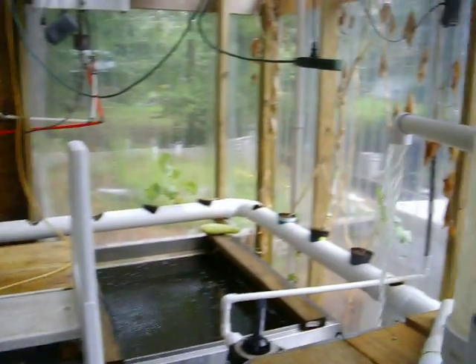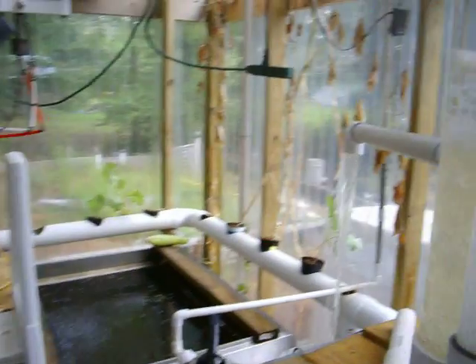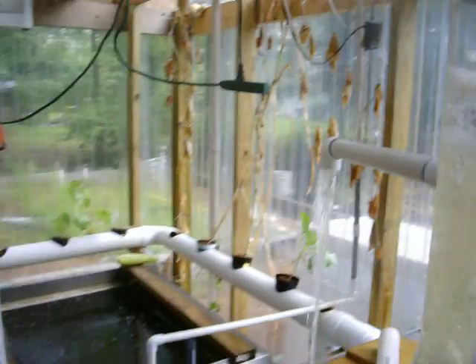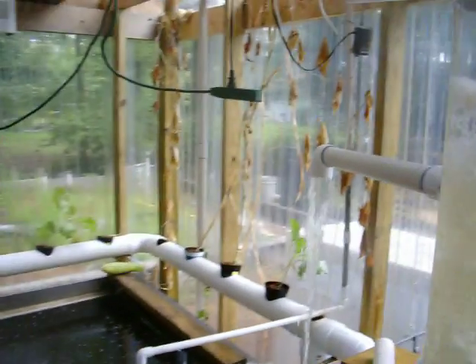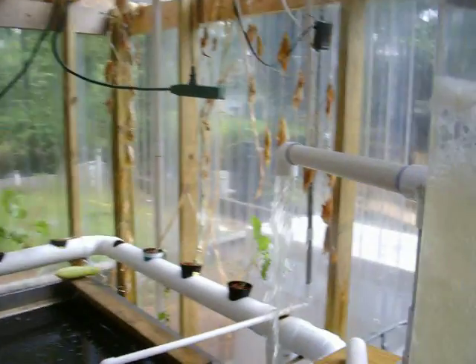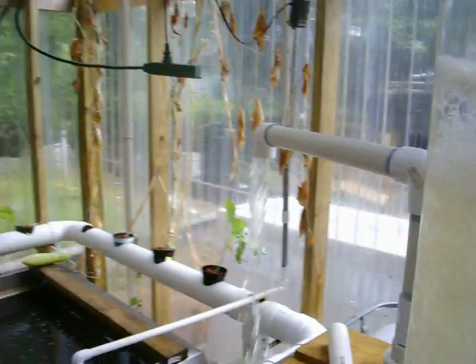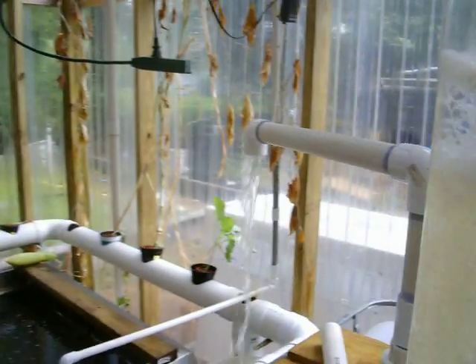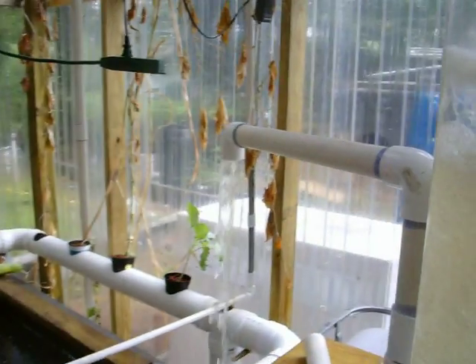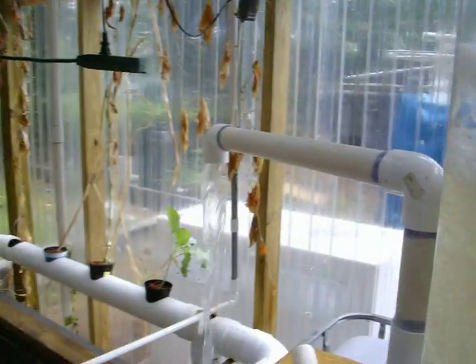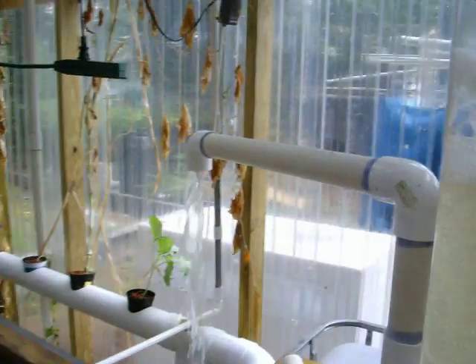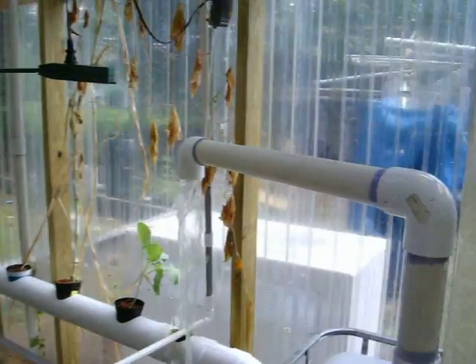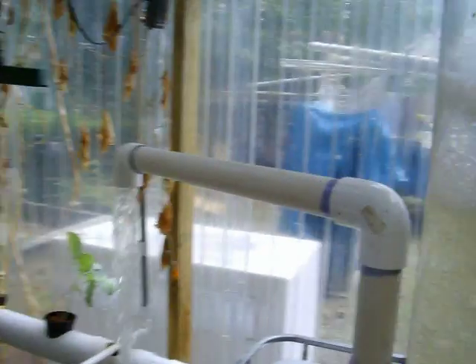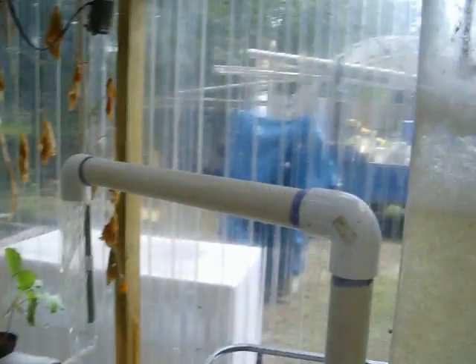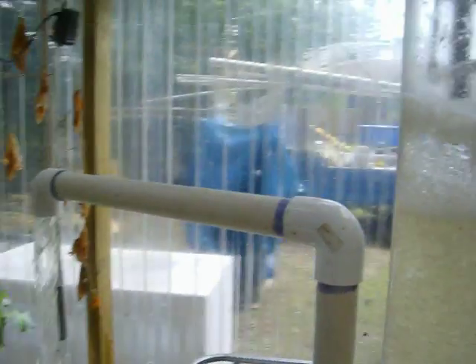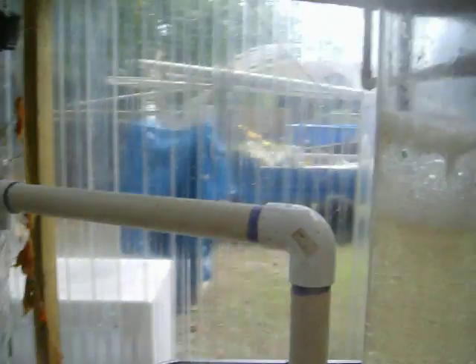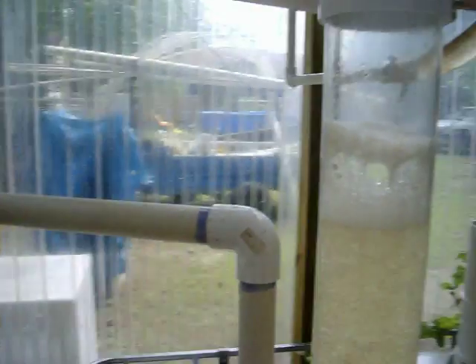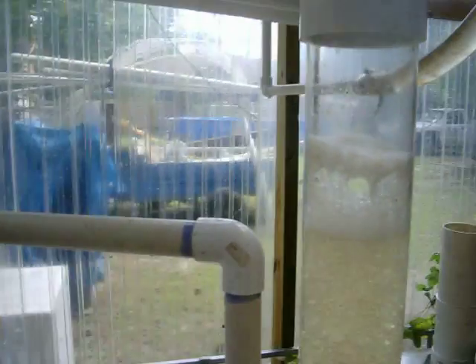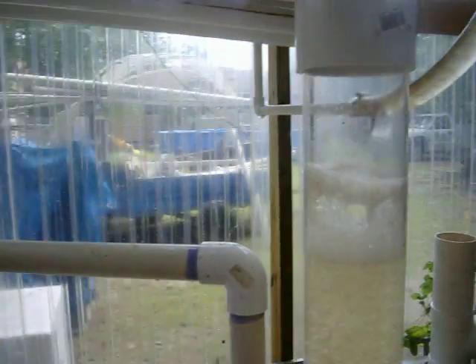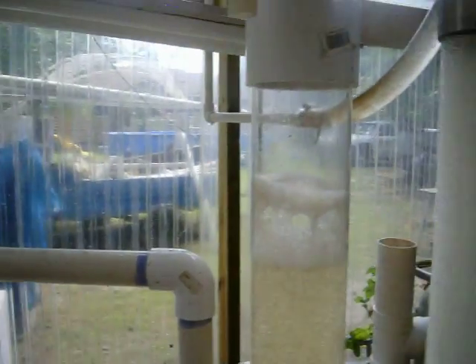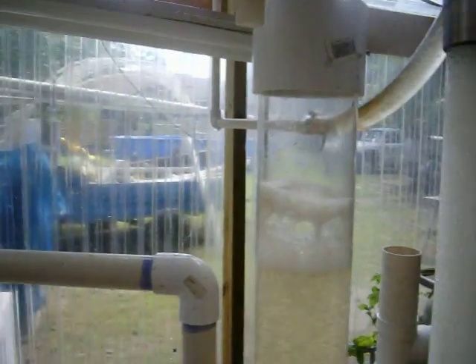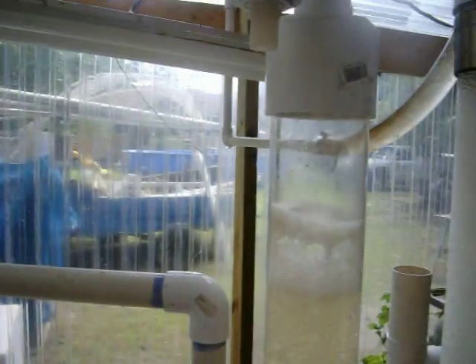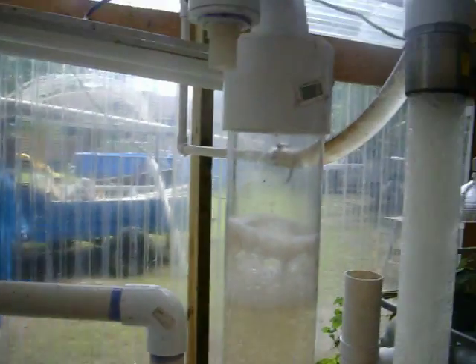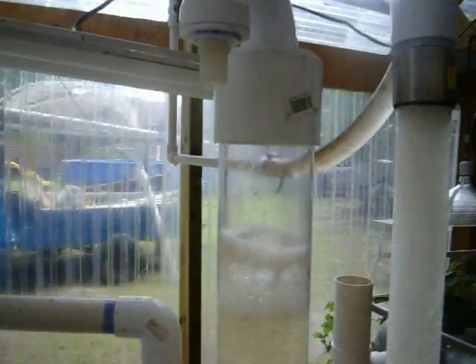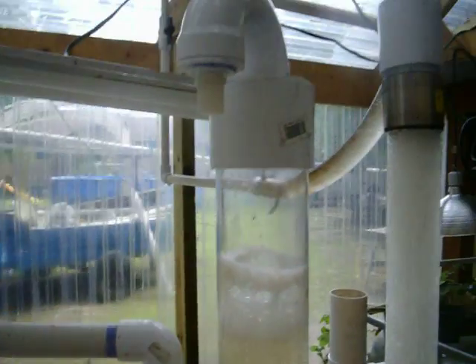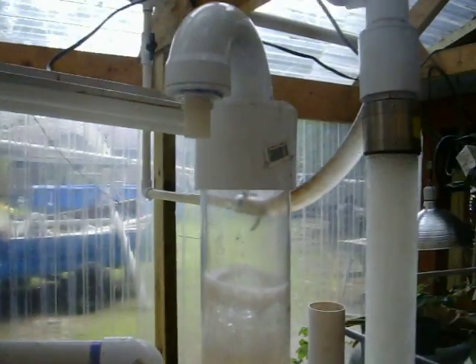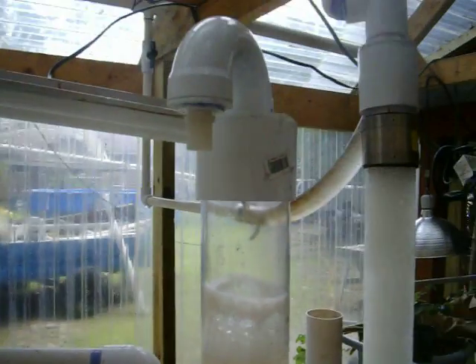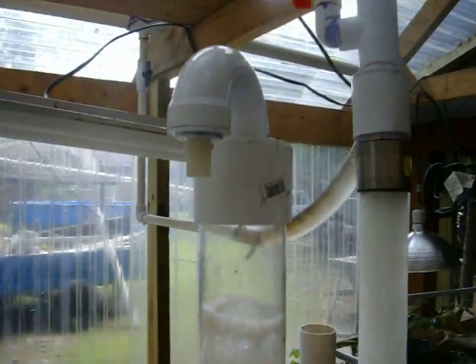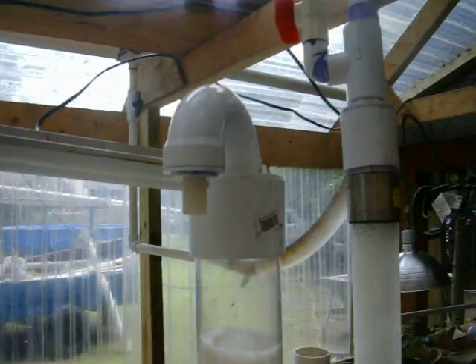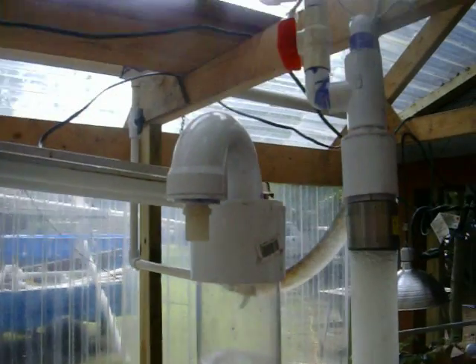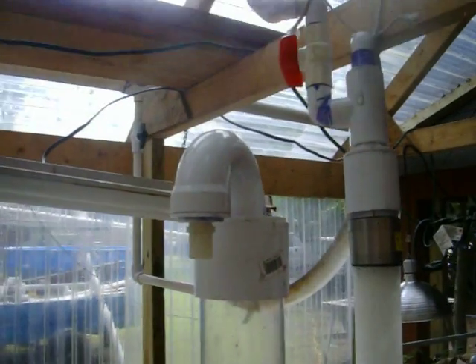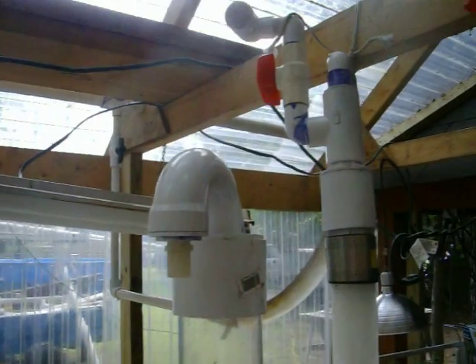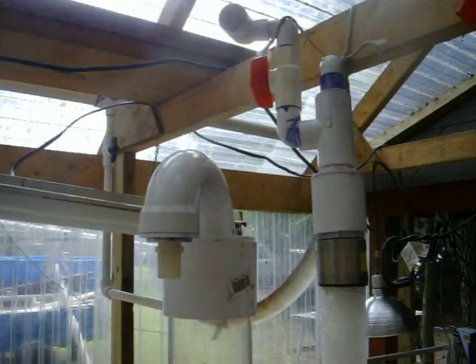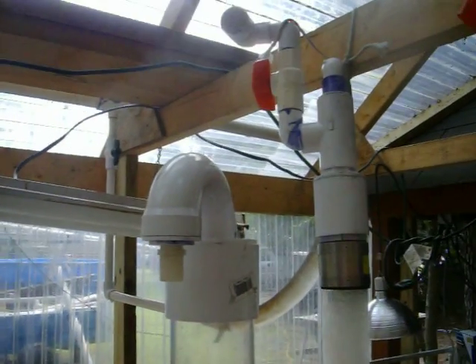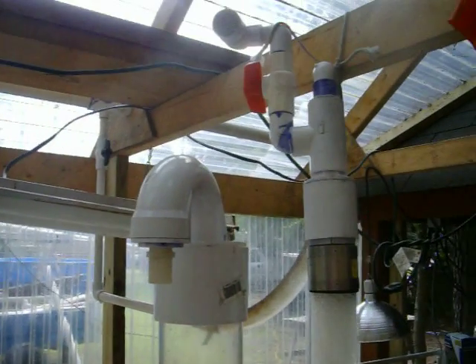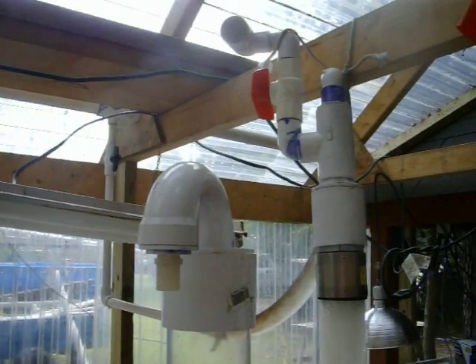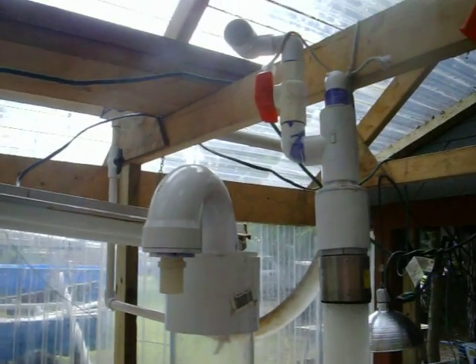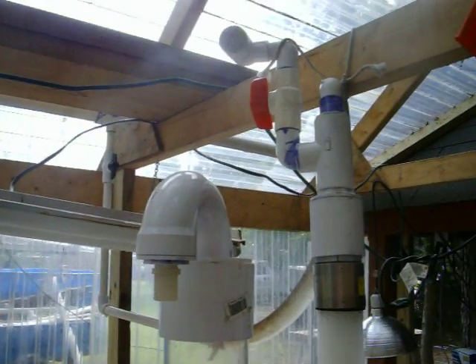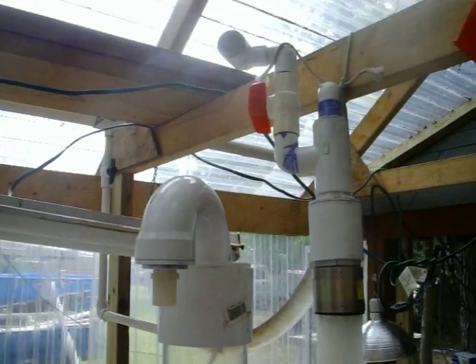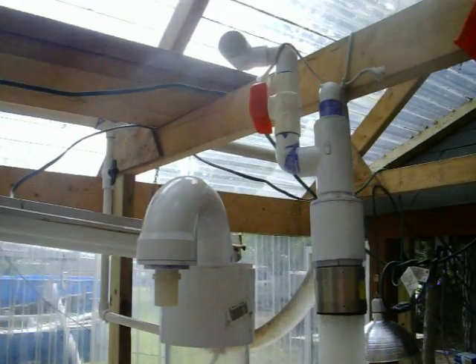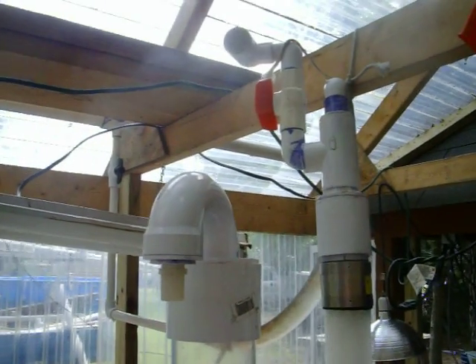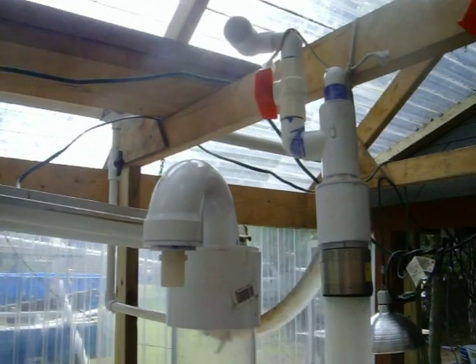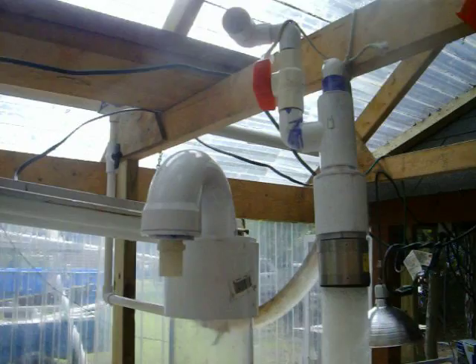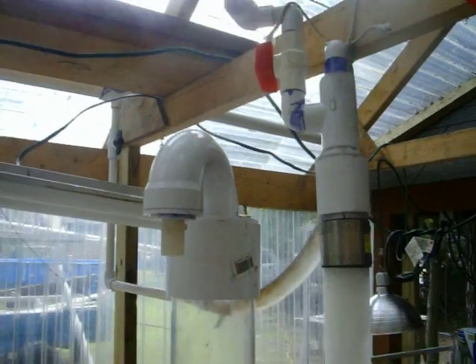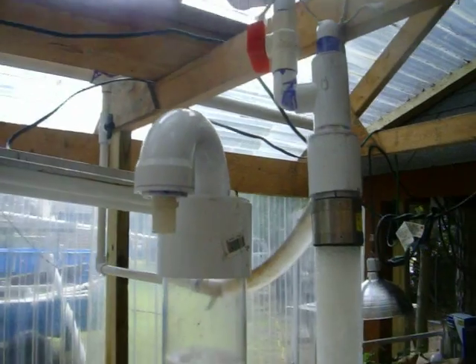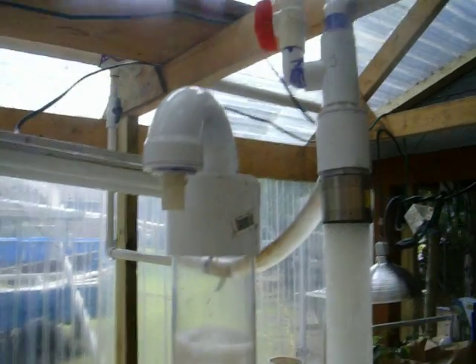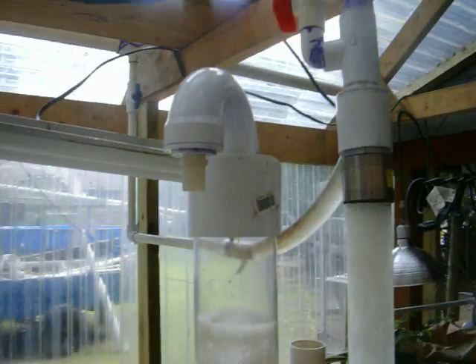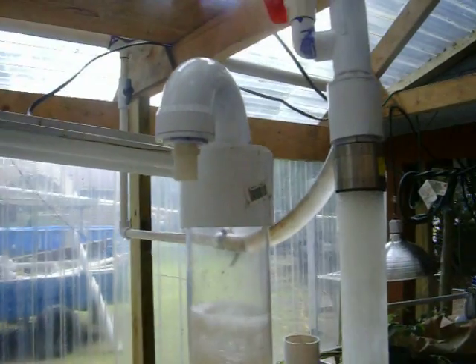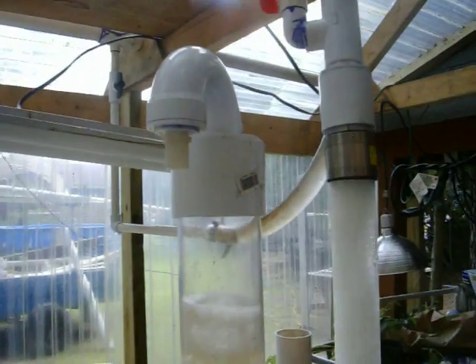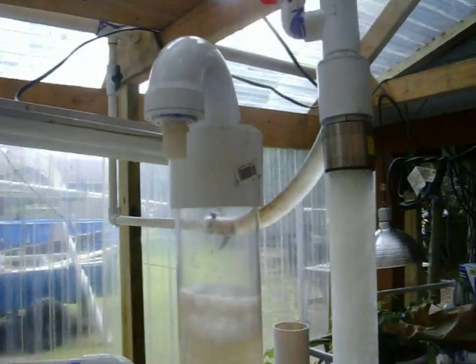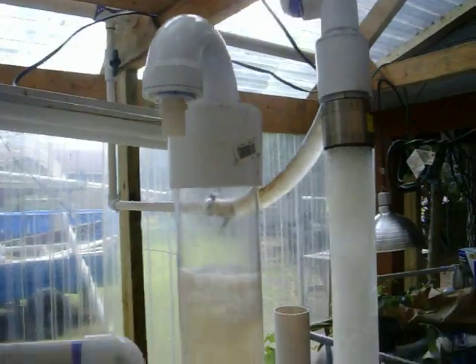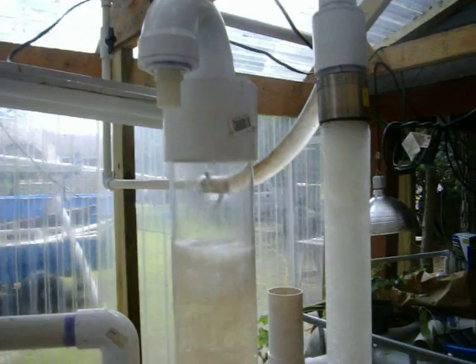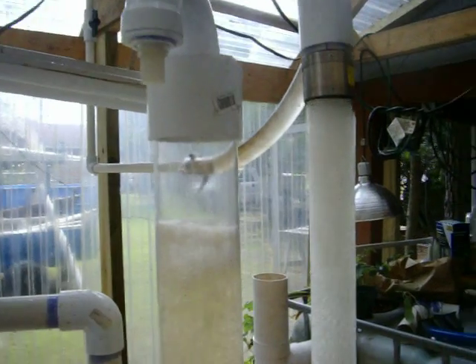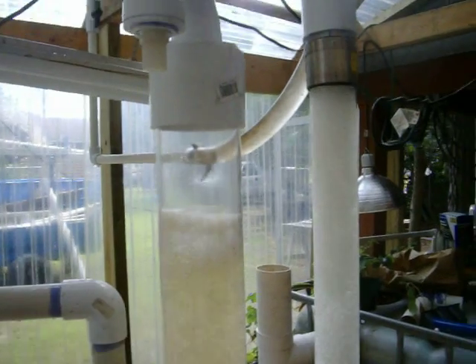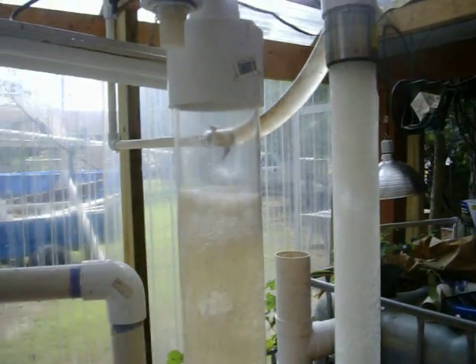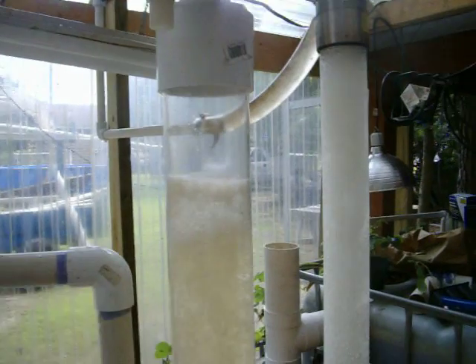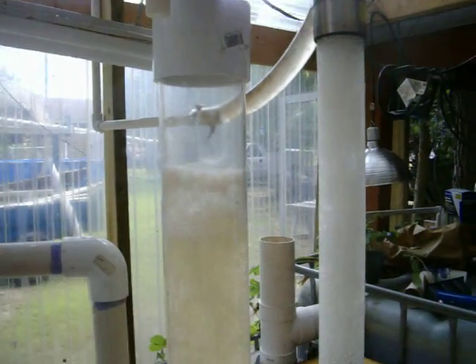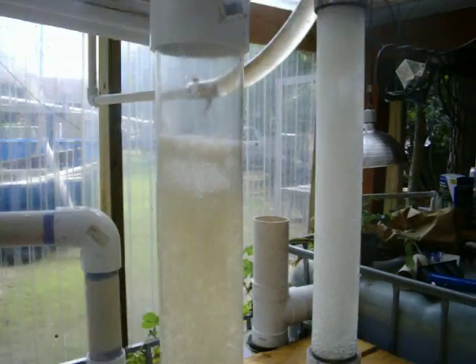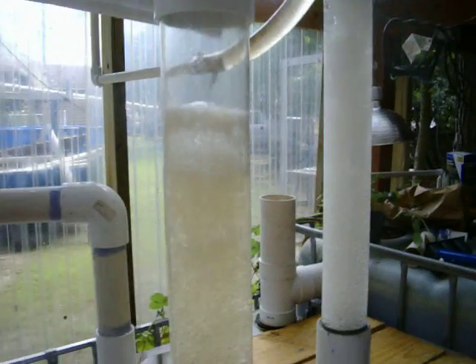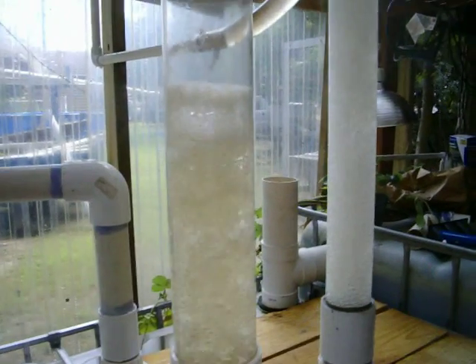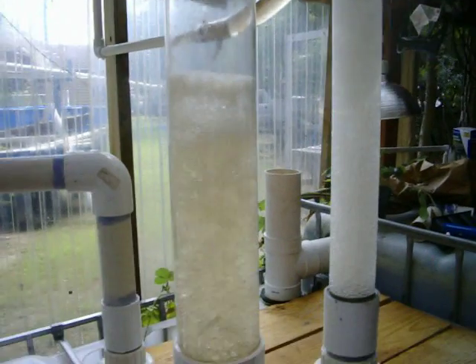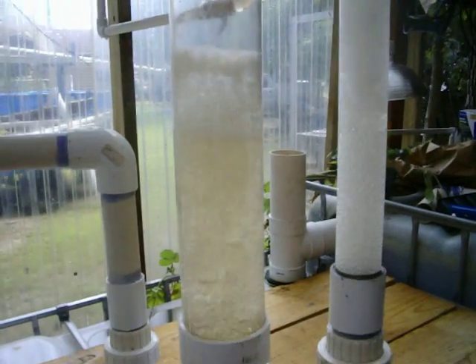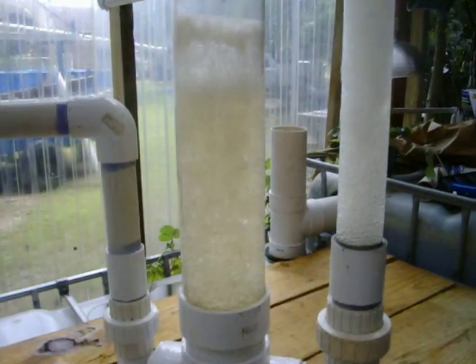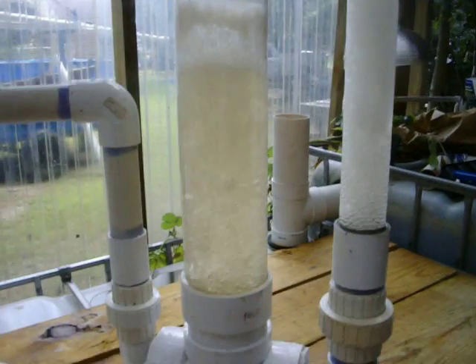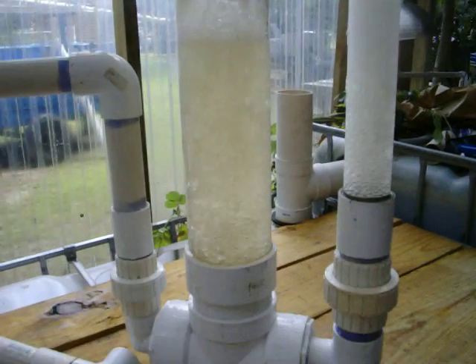This is our homemade do-it-yourself protein skimmer.